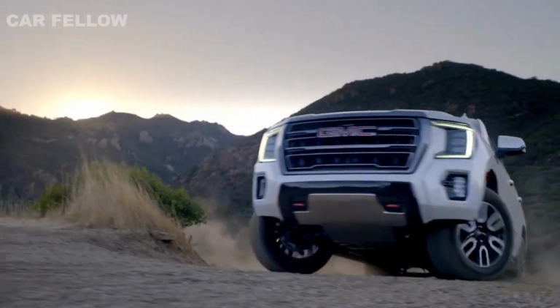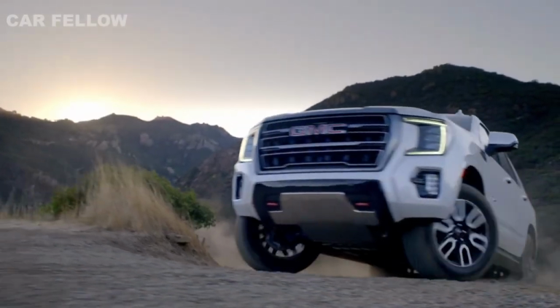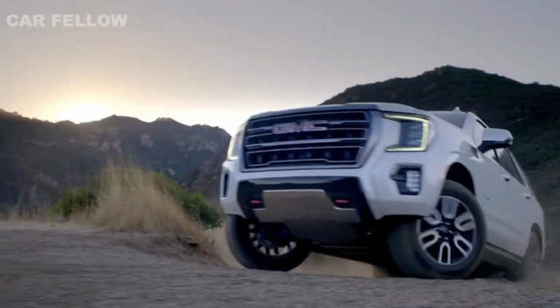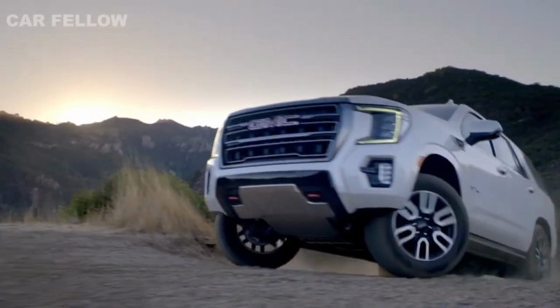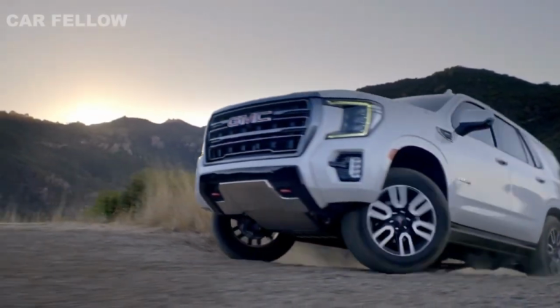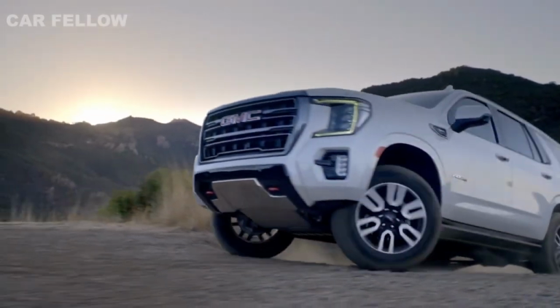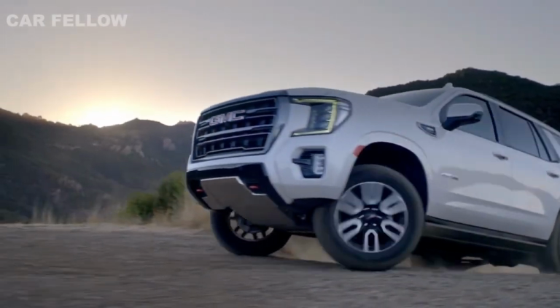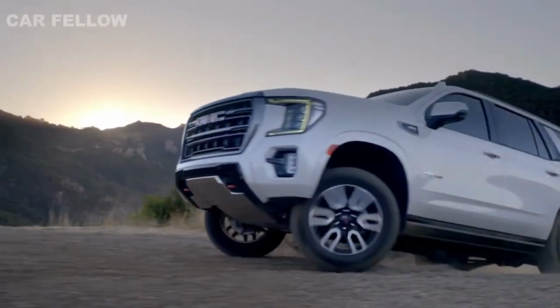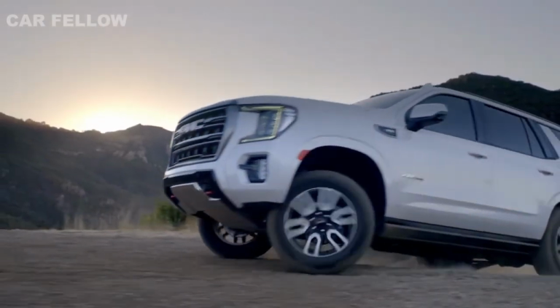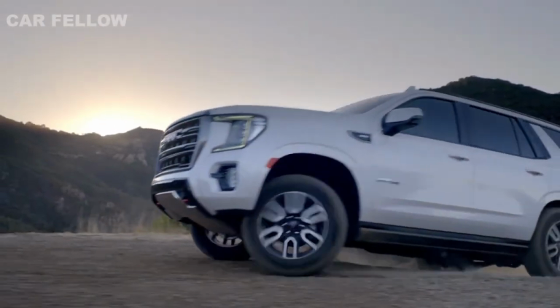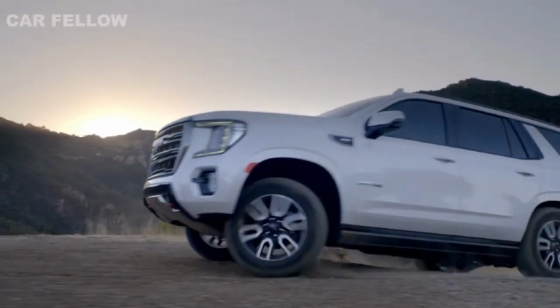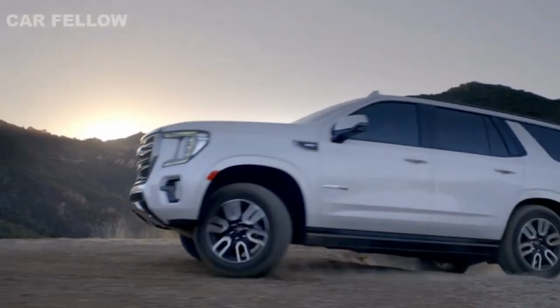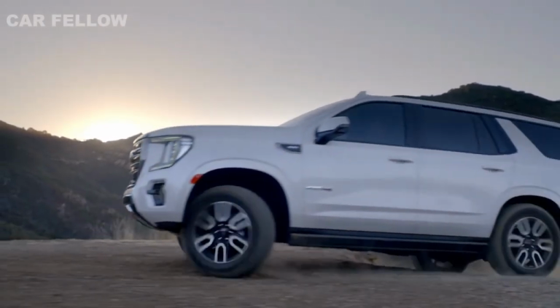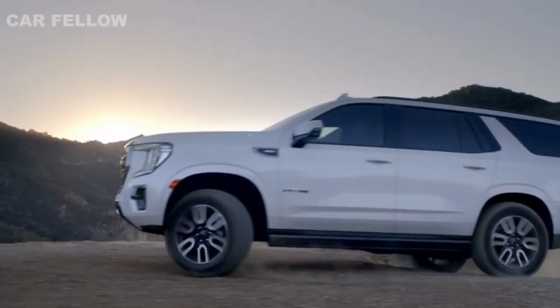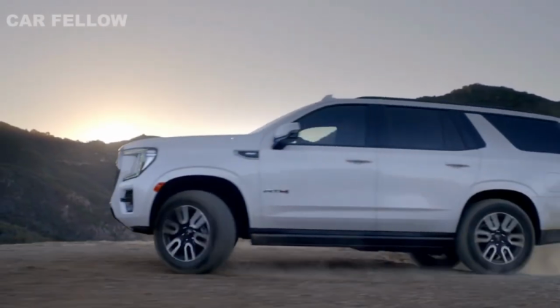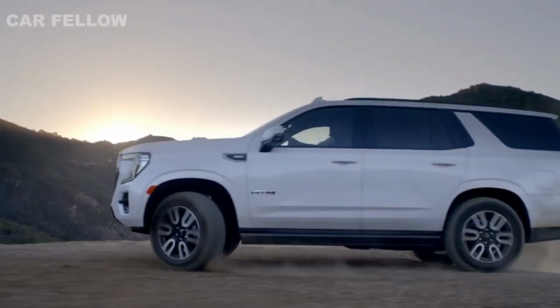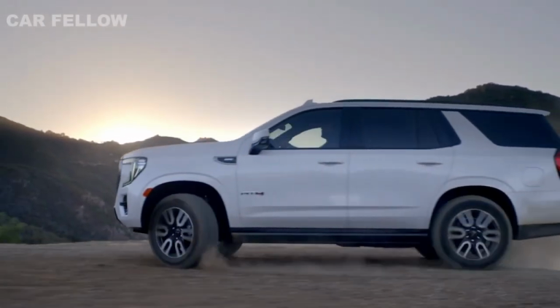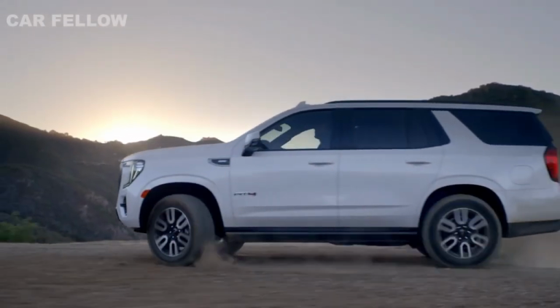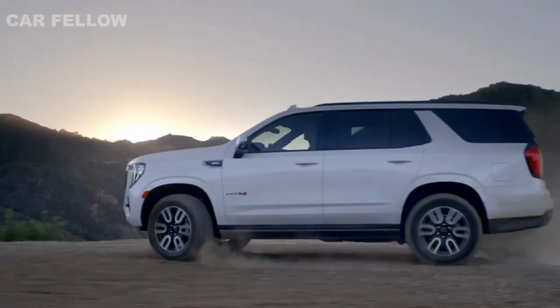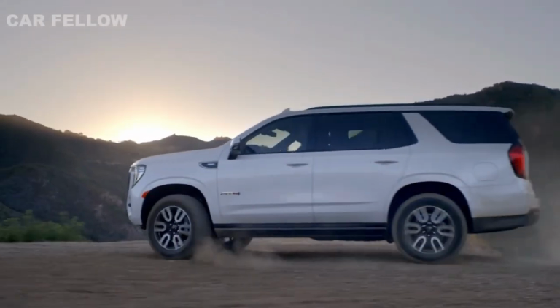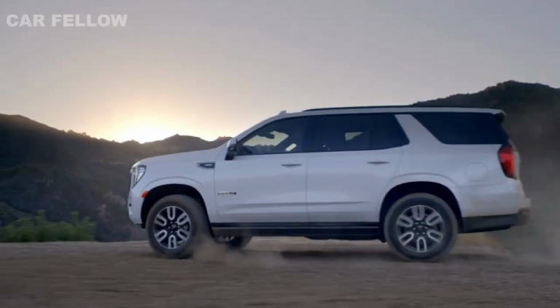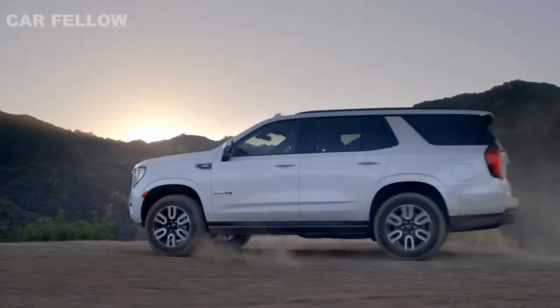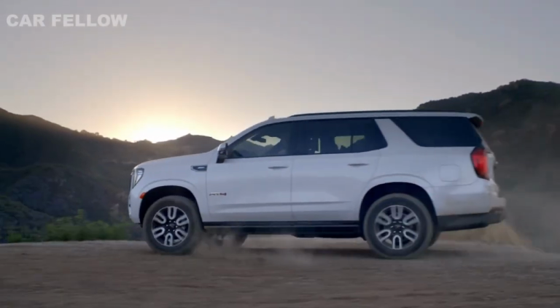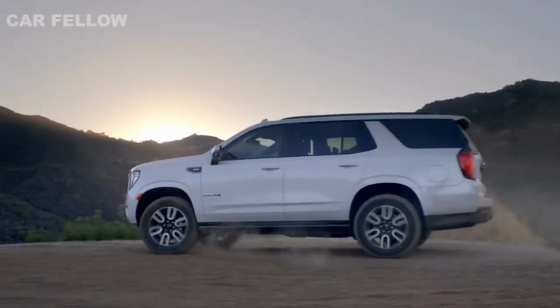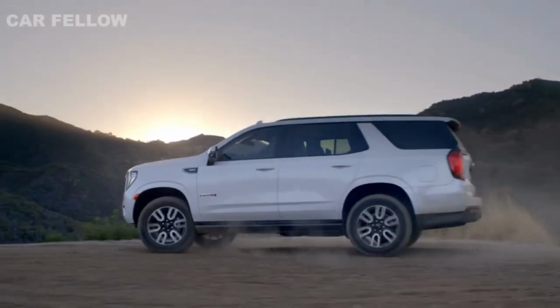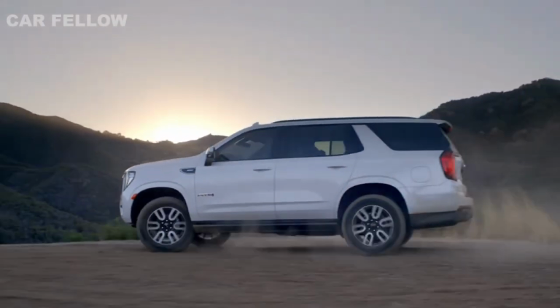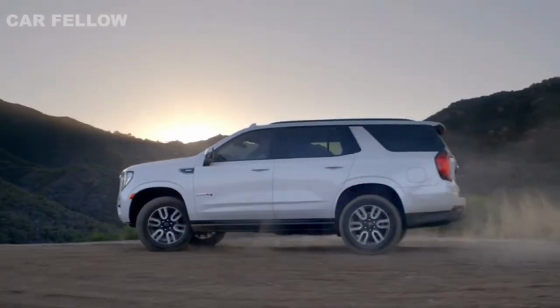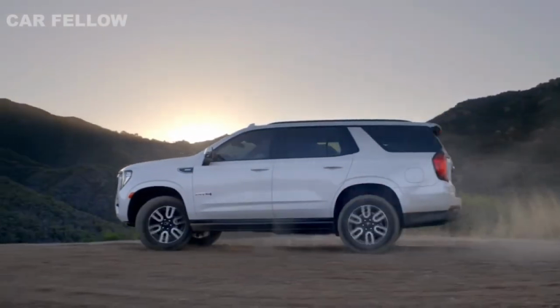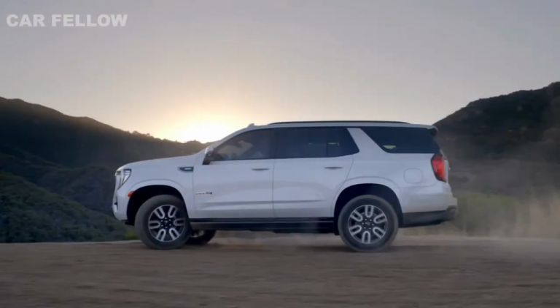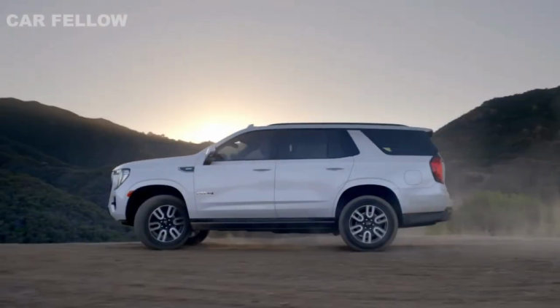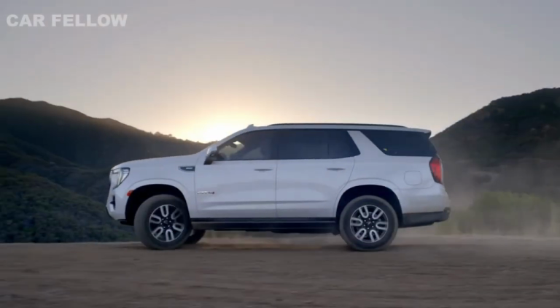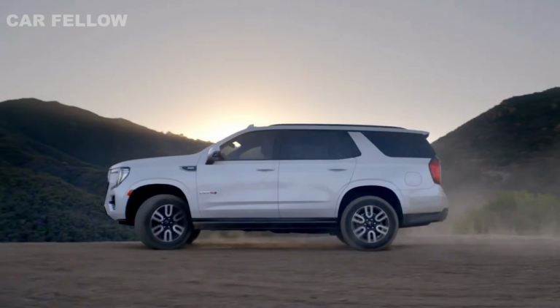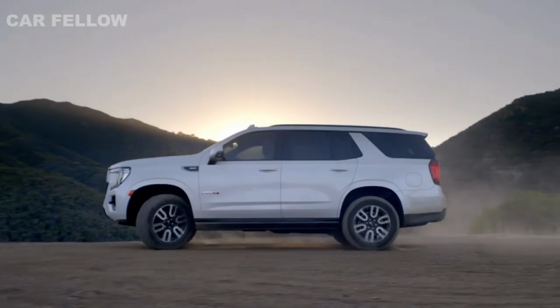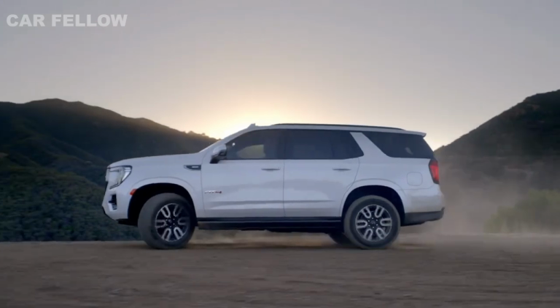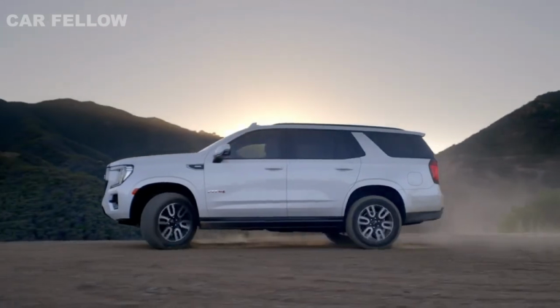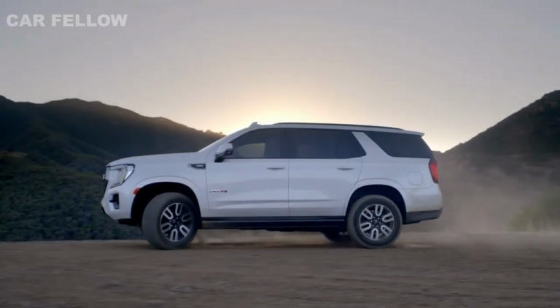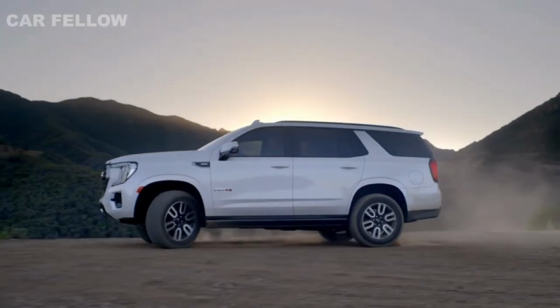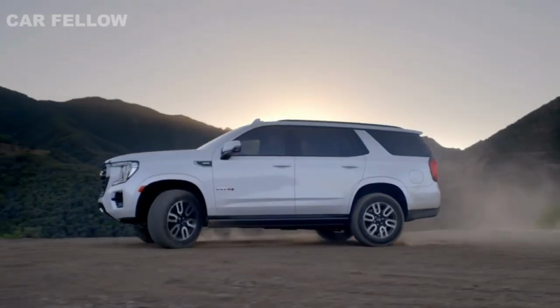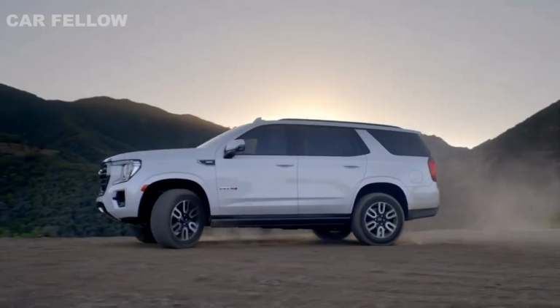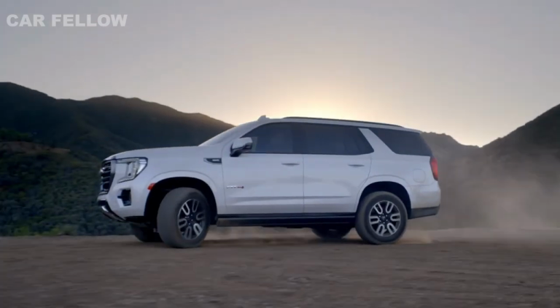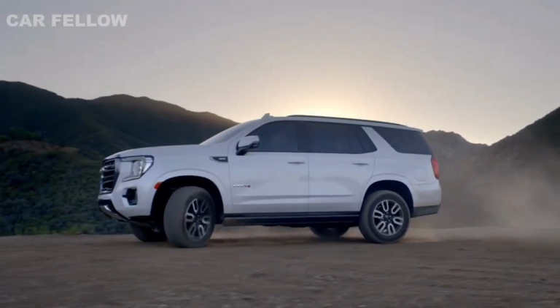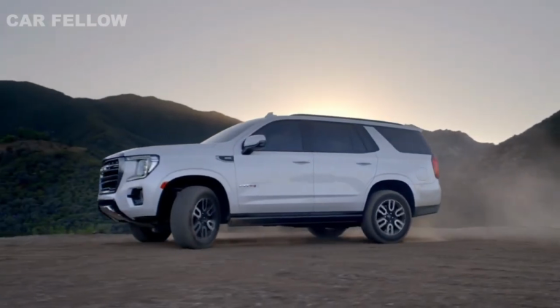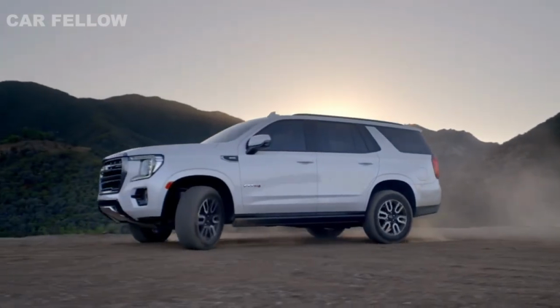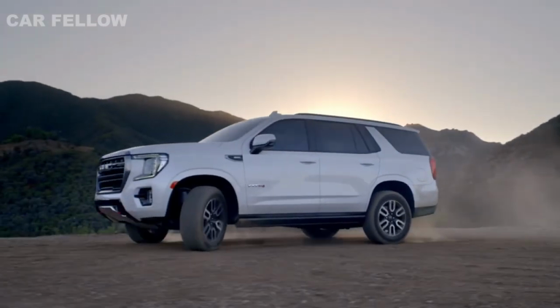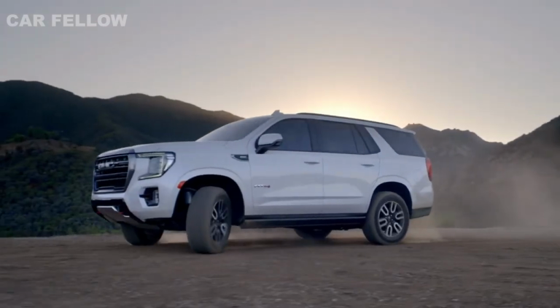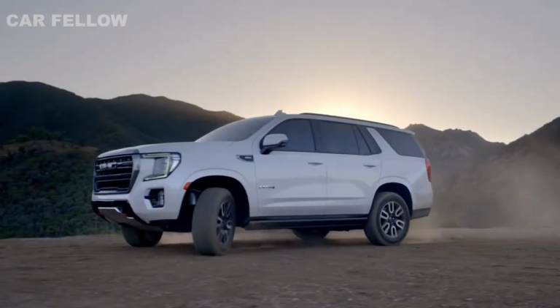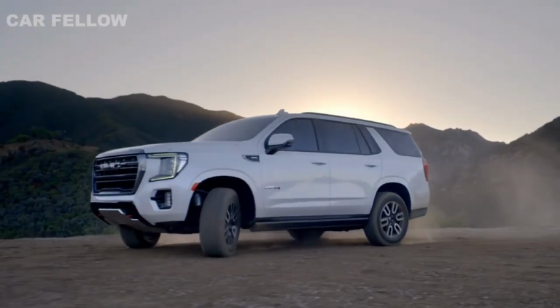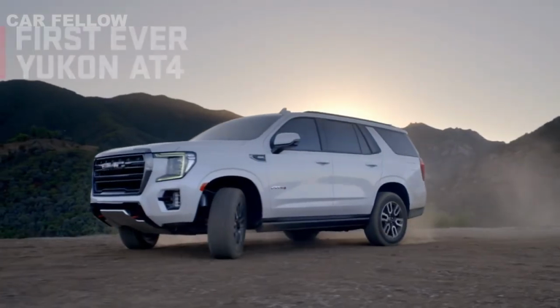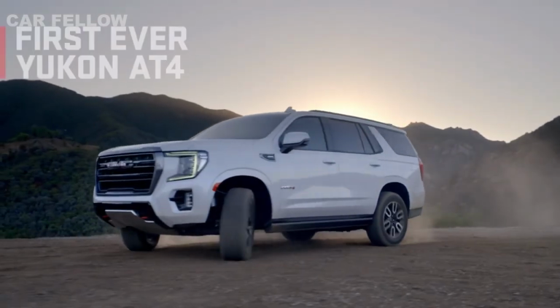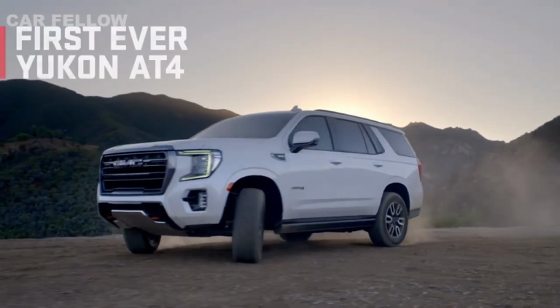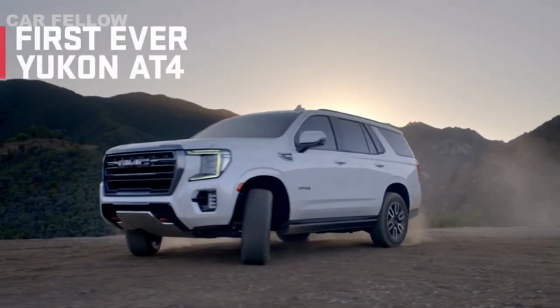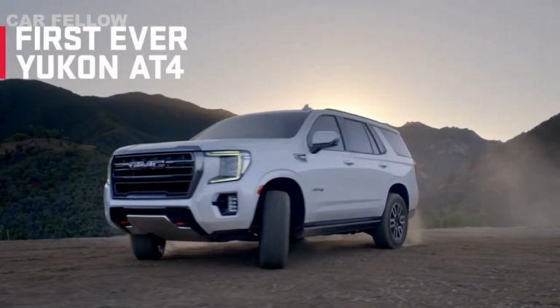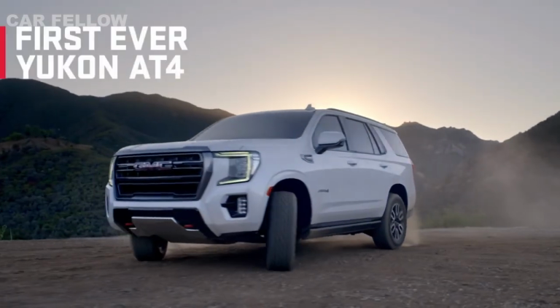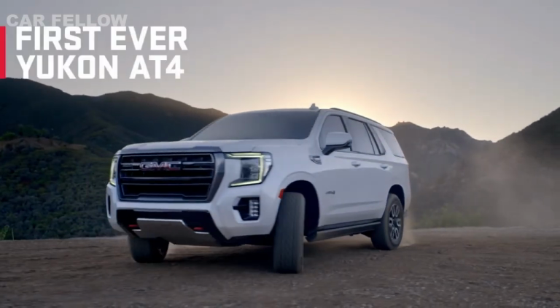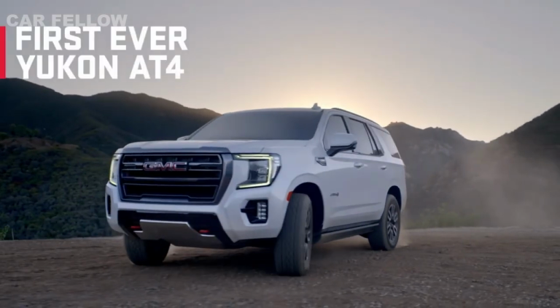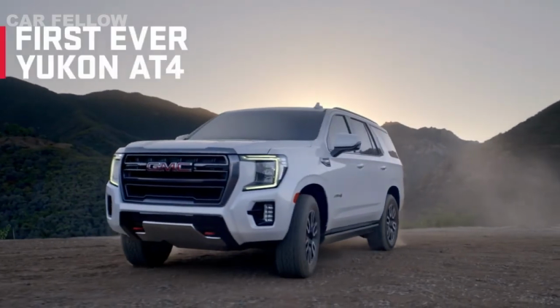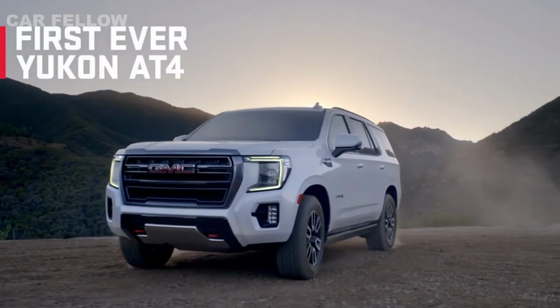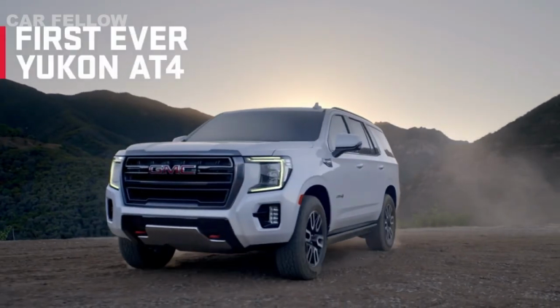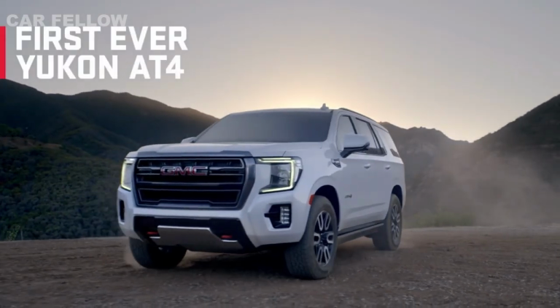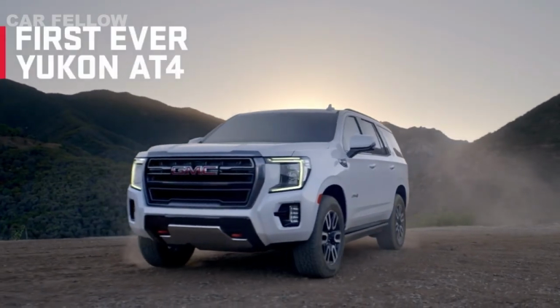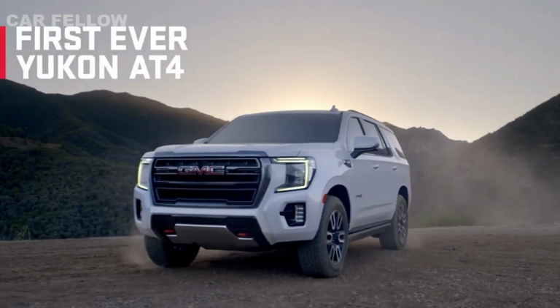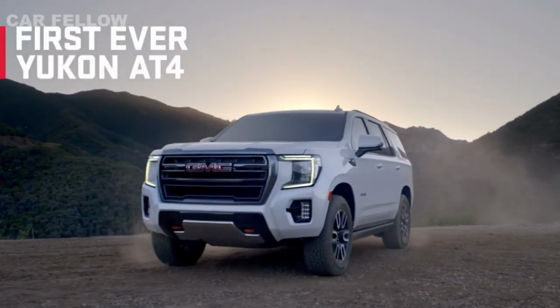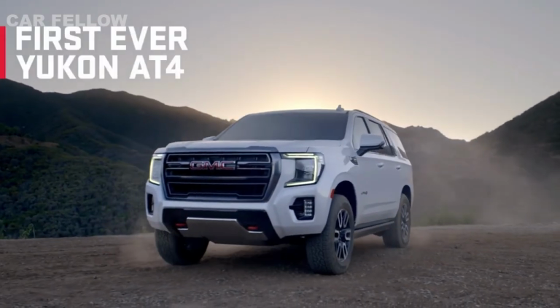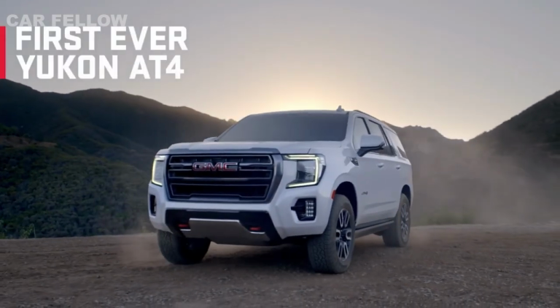Powerful capability that's ready to rise to the adventure. That's the first-ever GMC Yukon AT4.